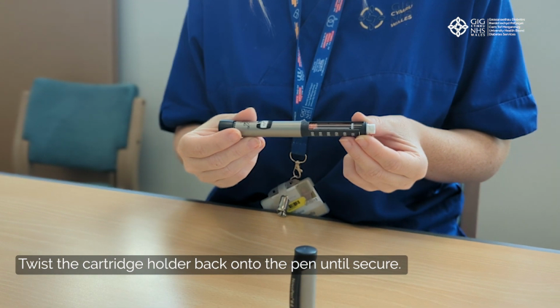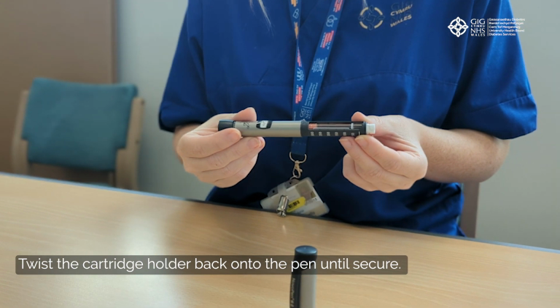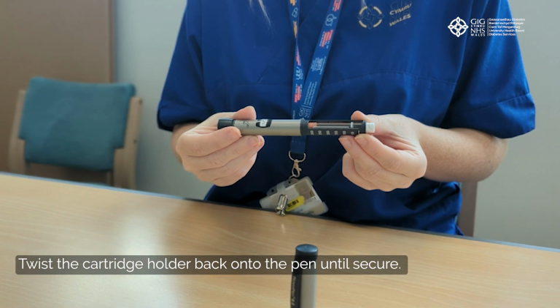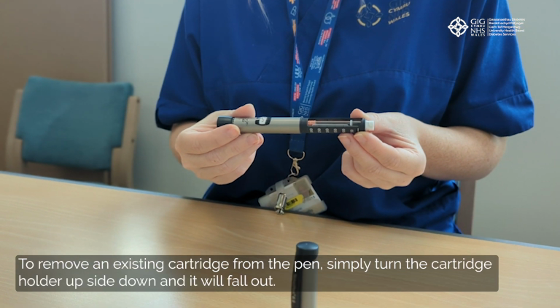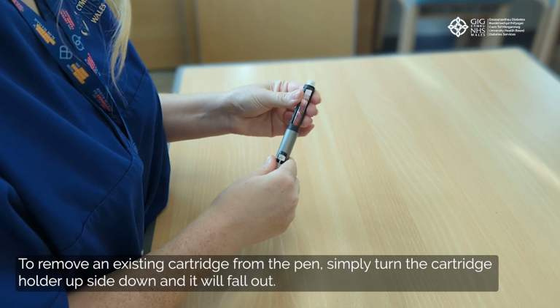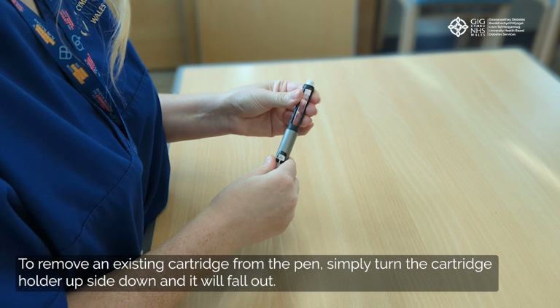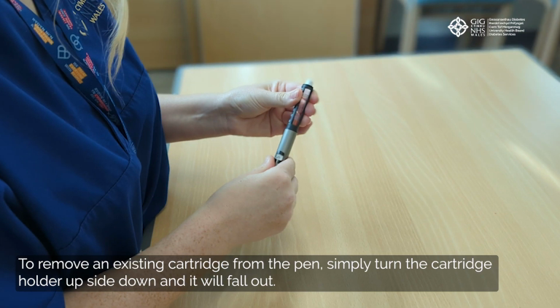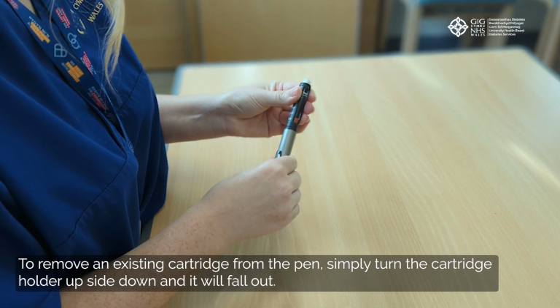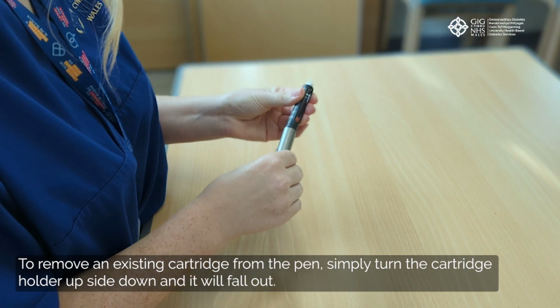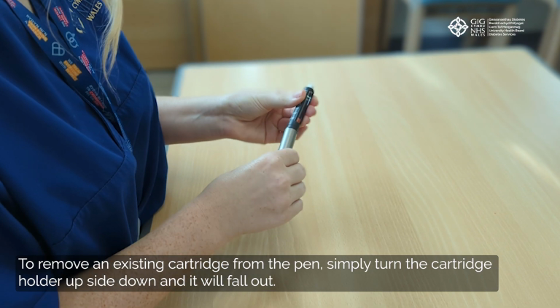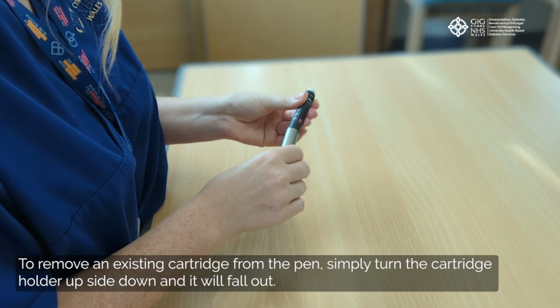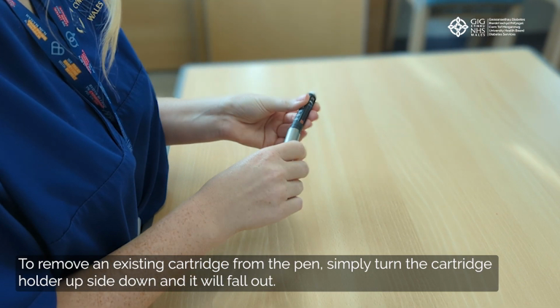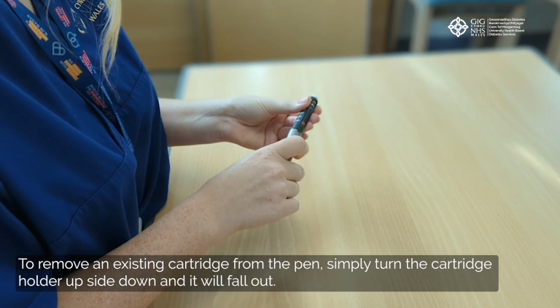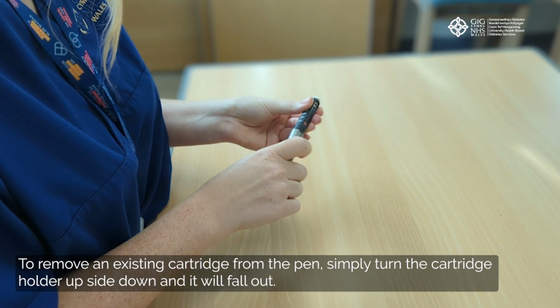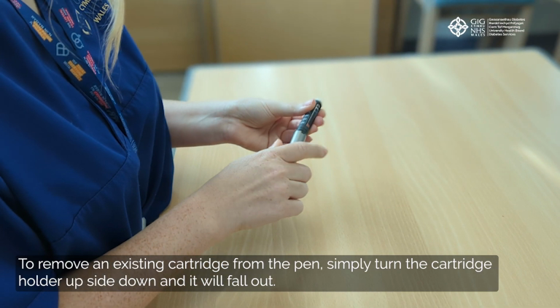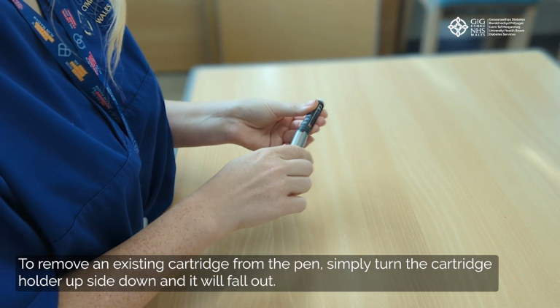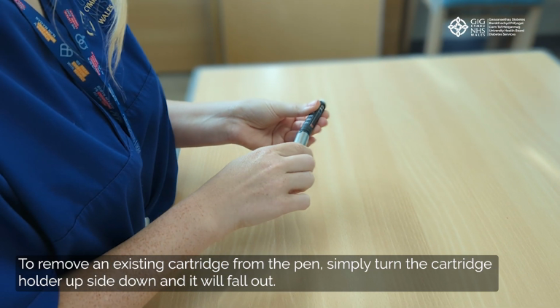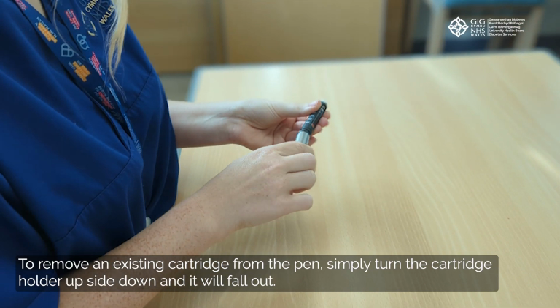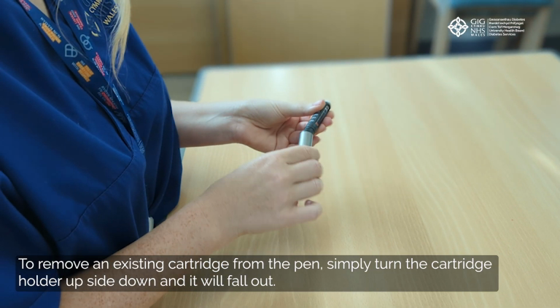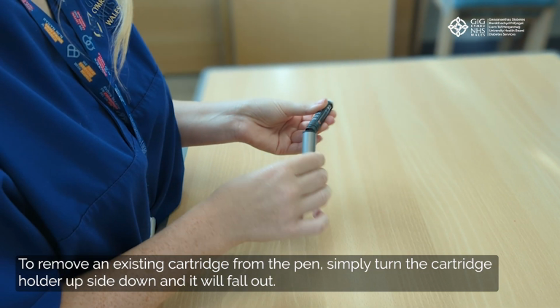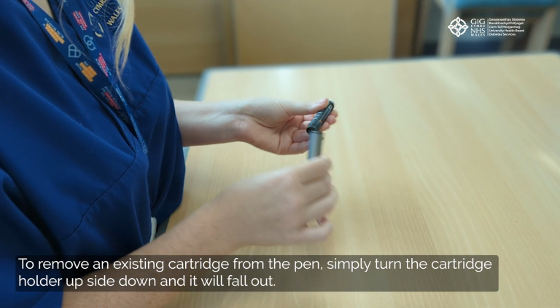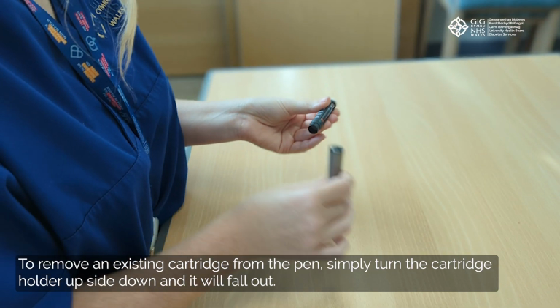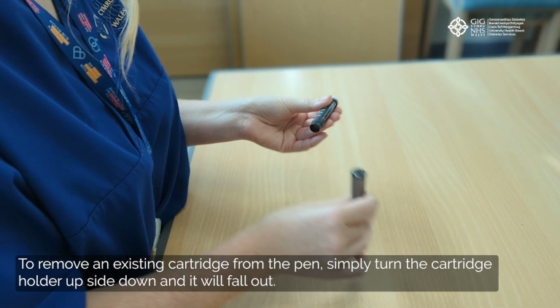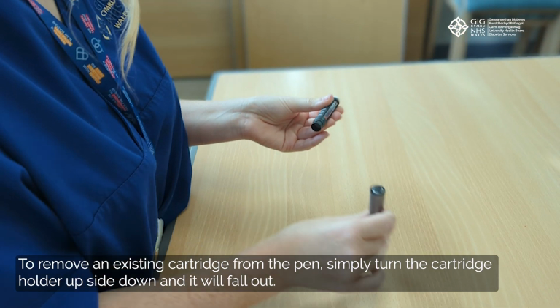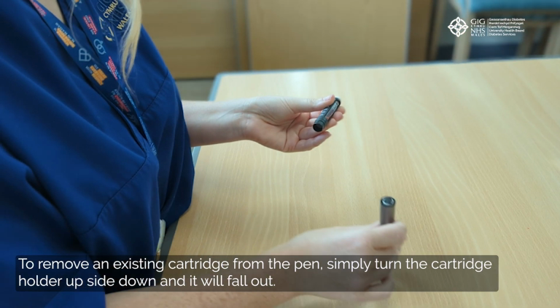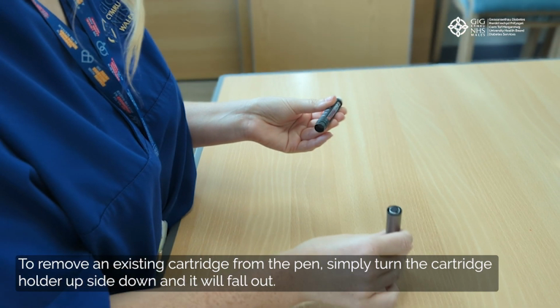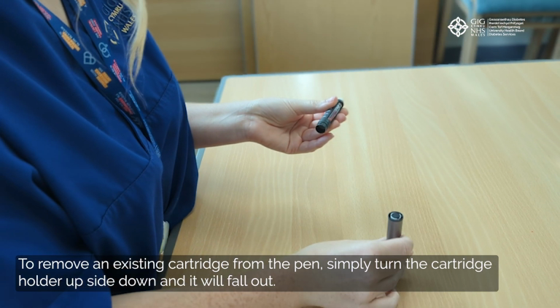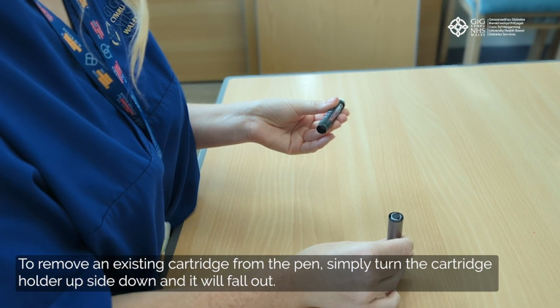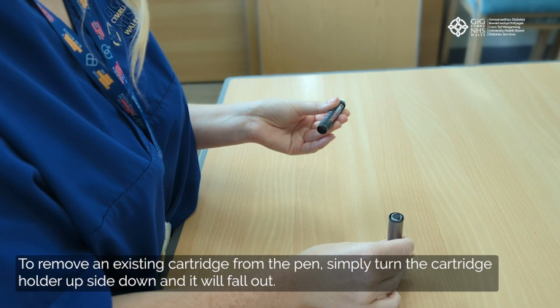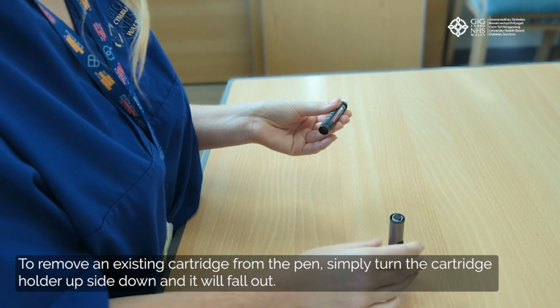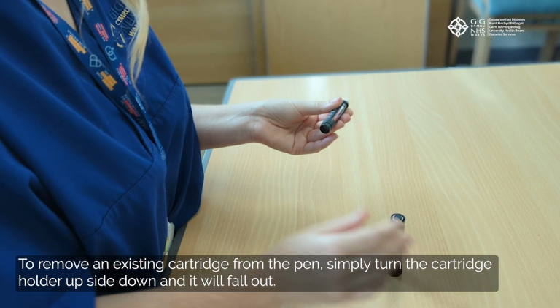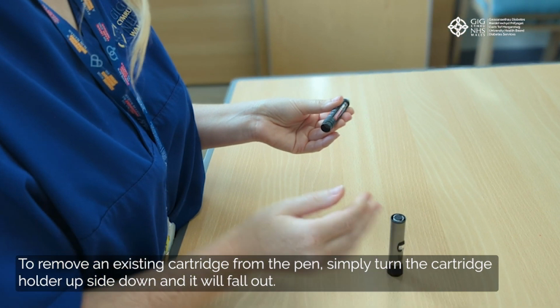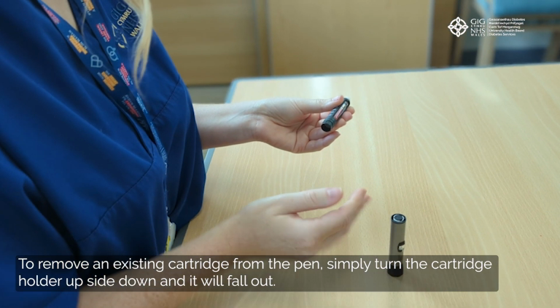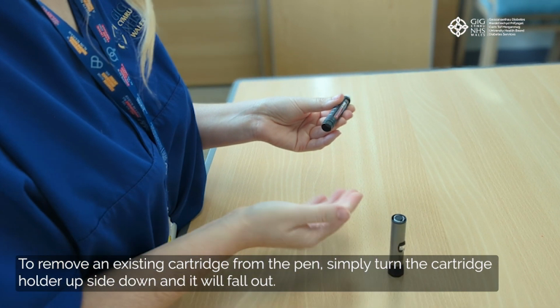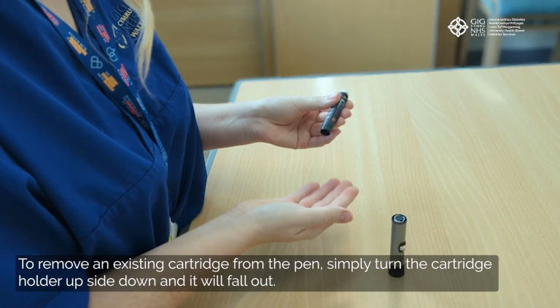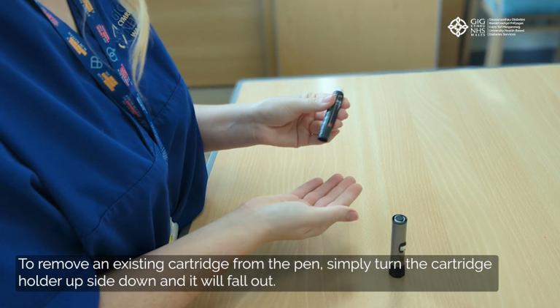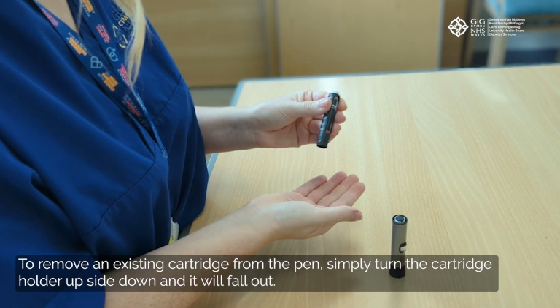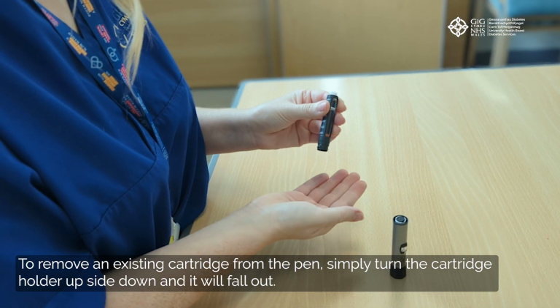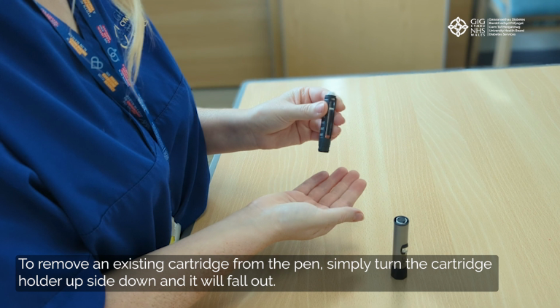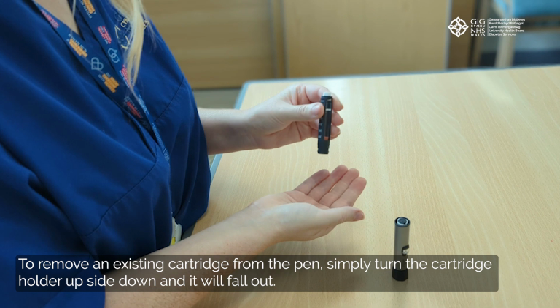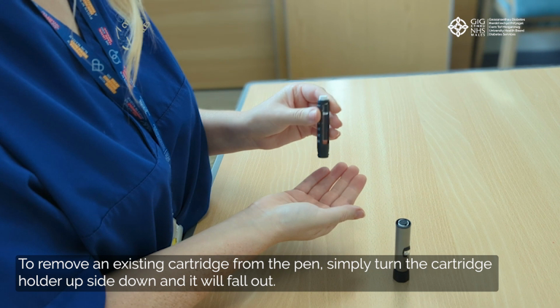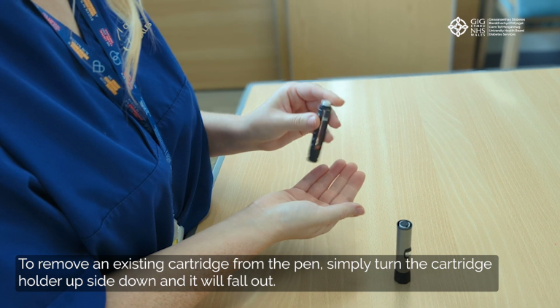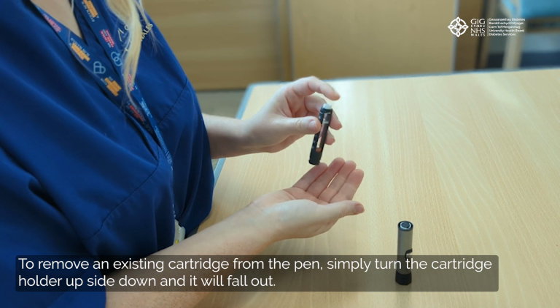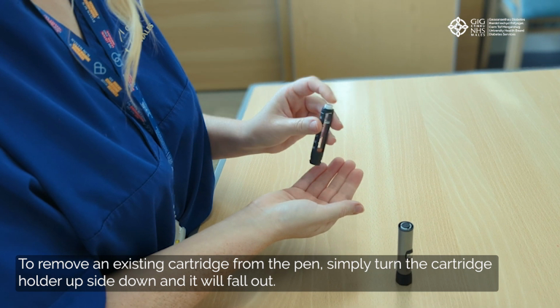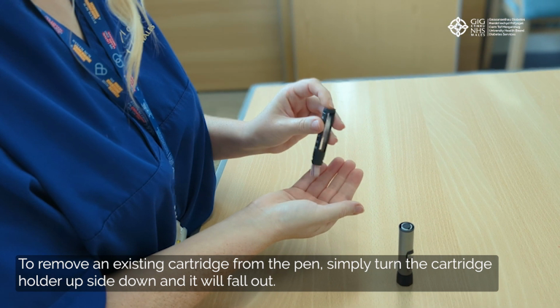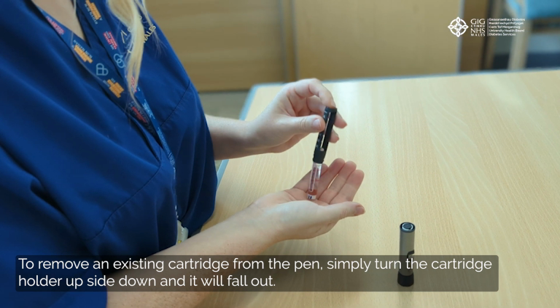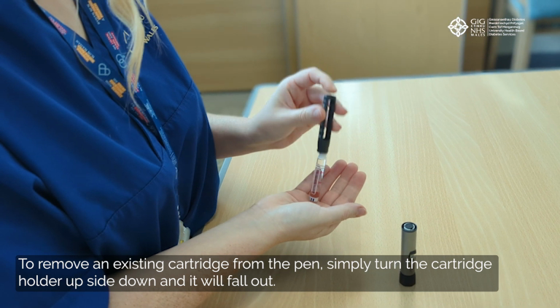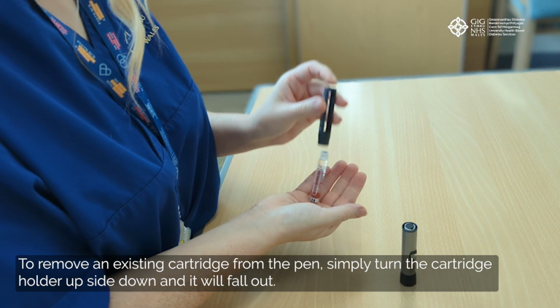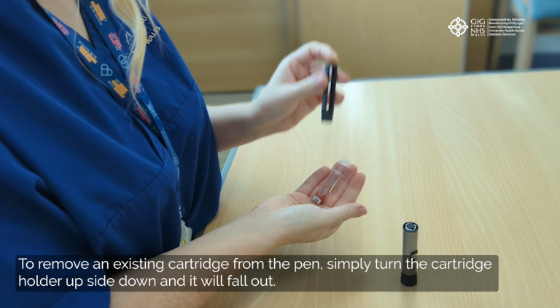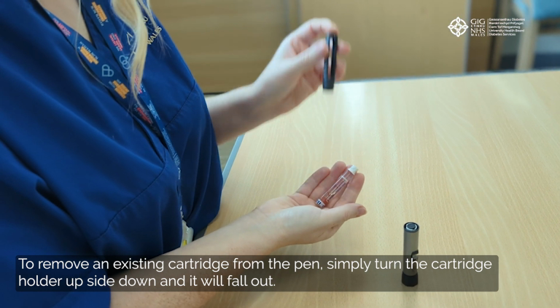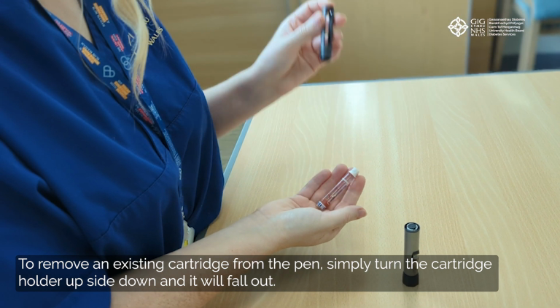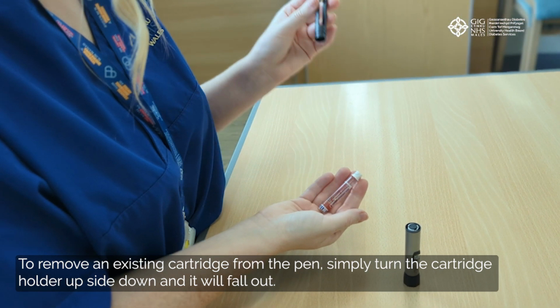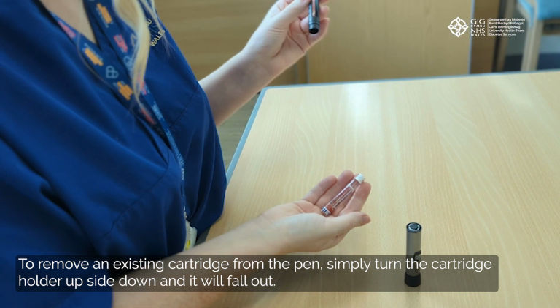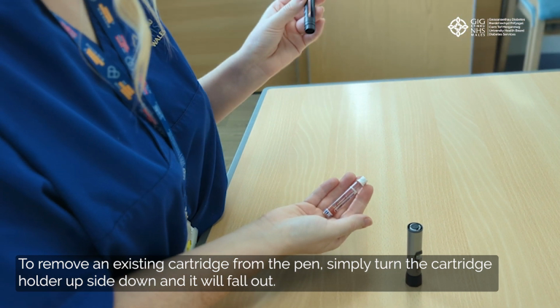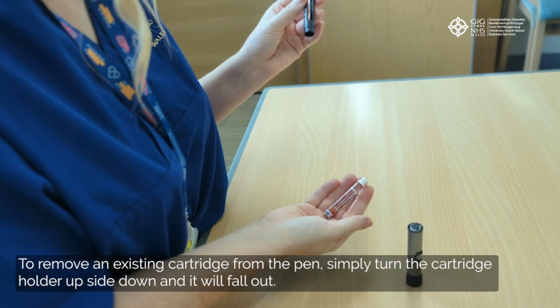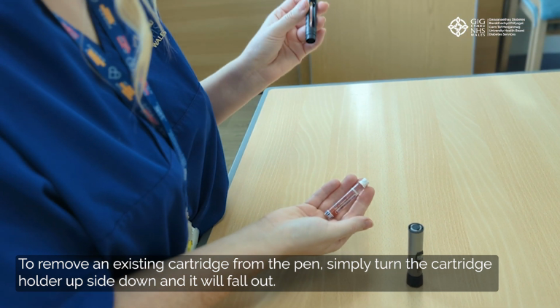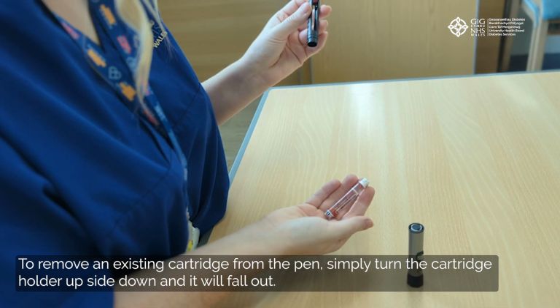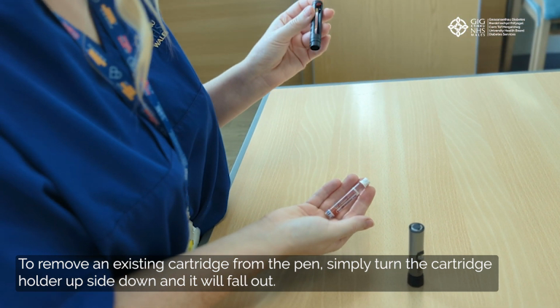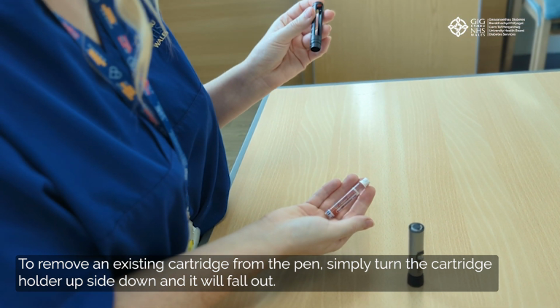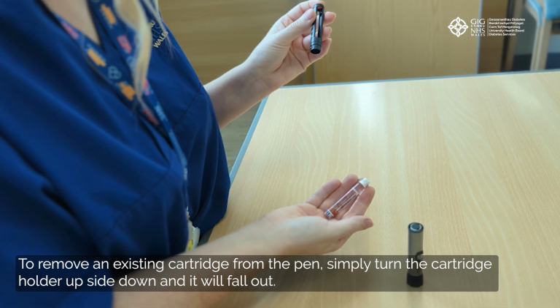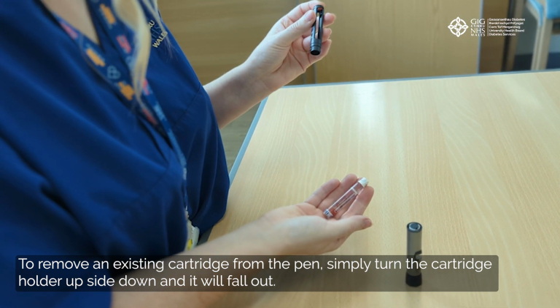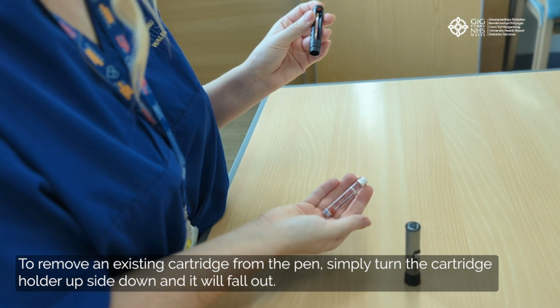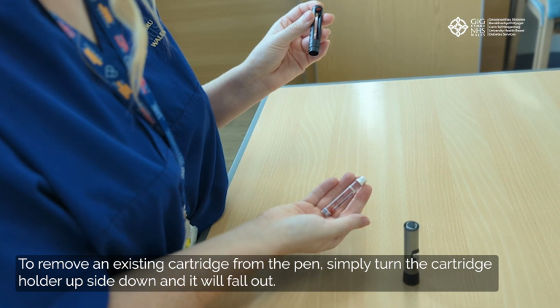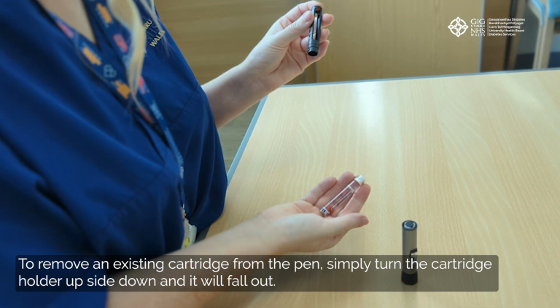To remove an existing cartridge from the pen, simply turn the cartridge holder upside down and it will fall out.